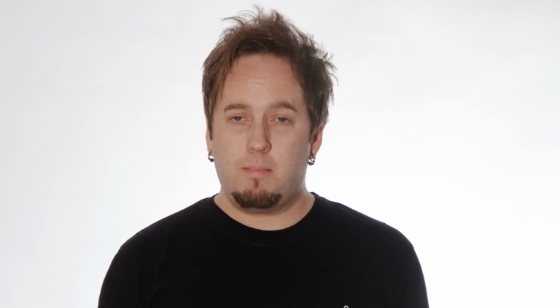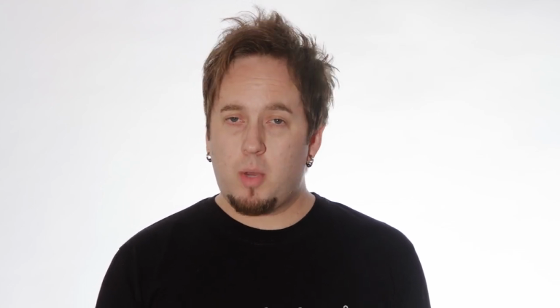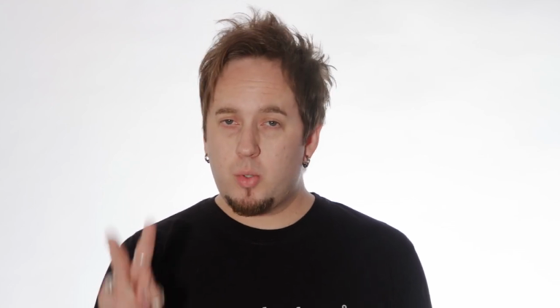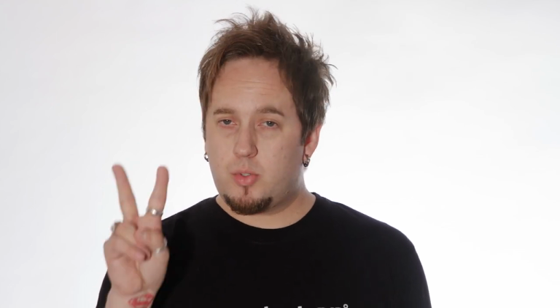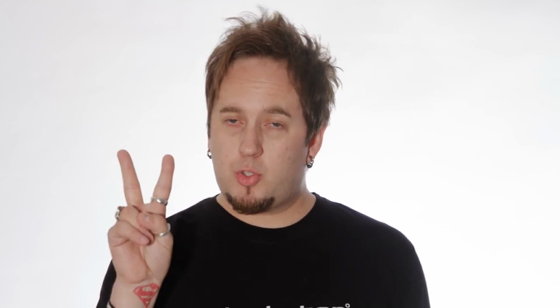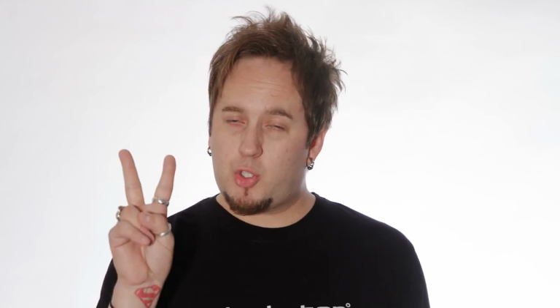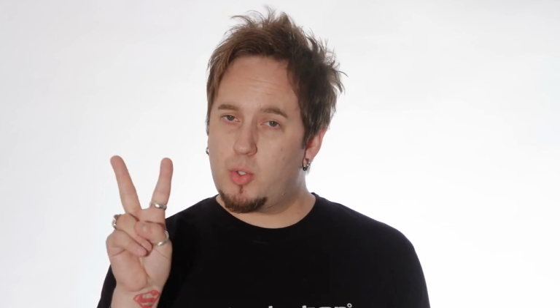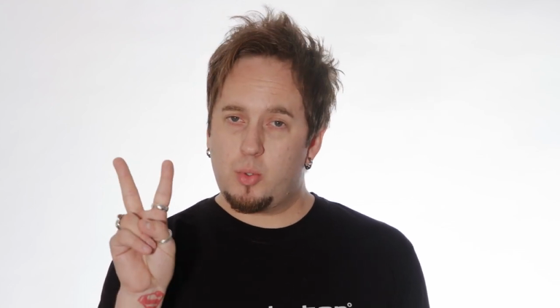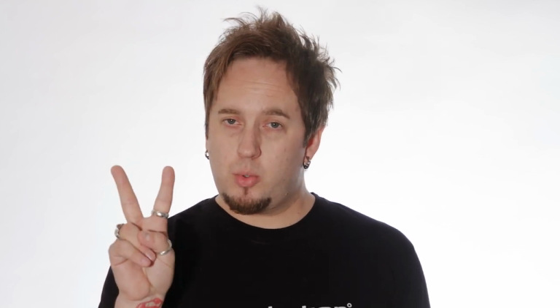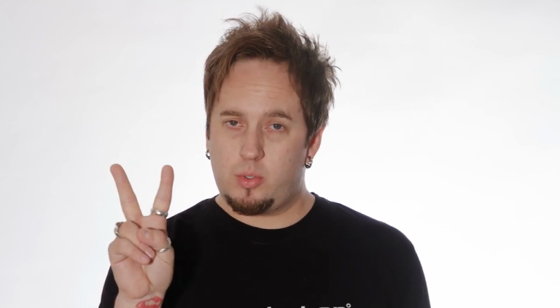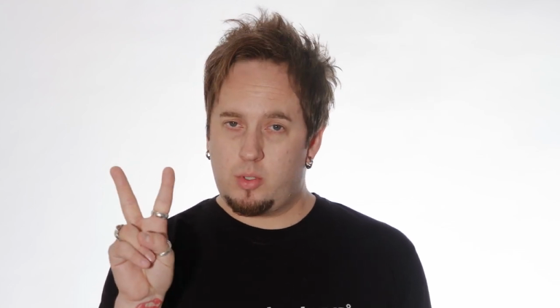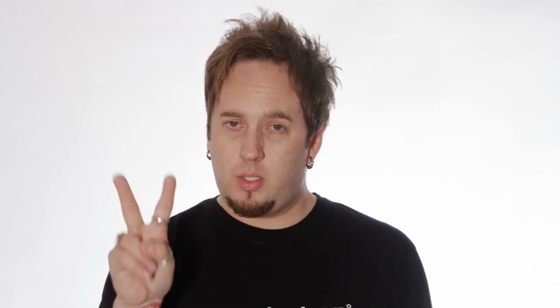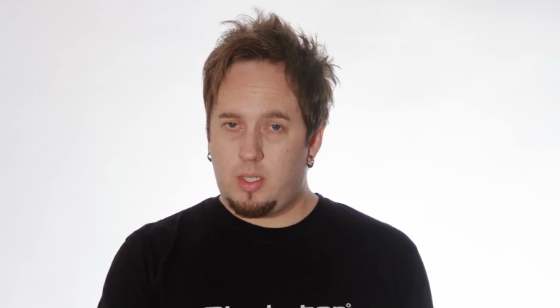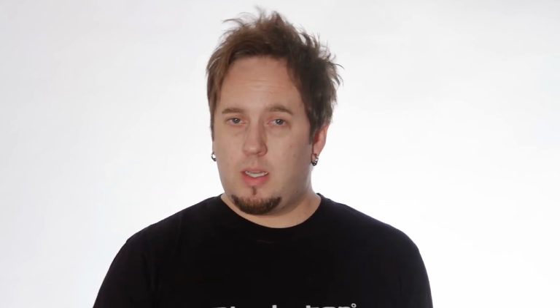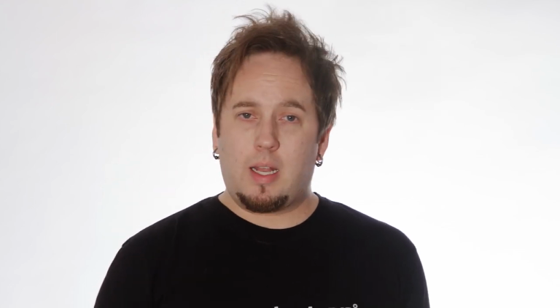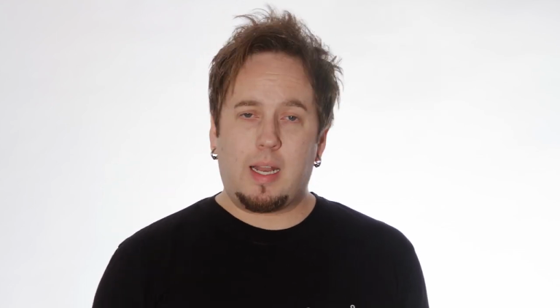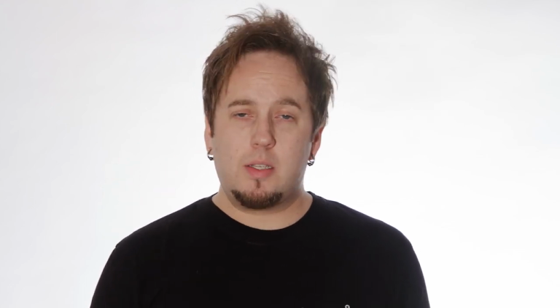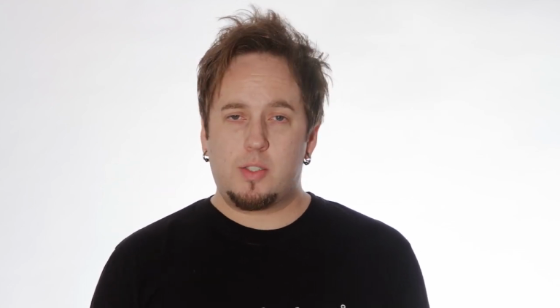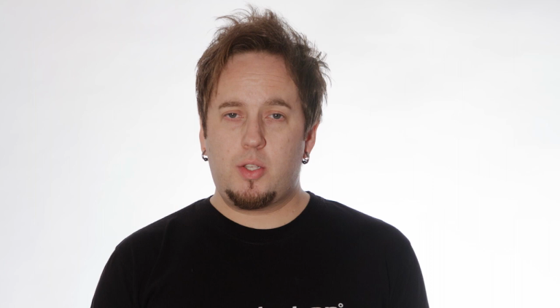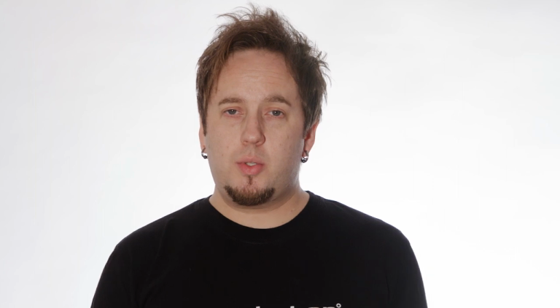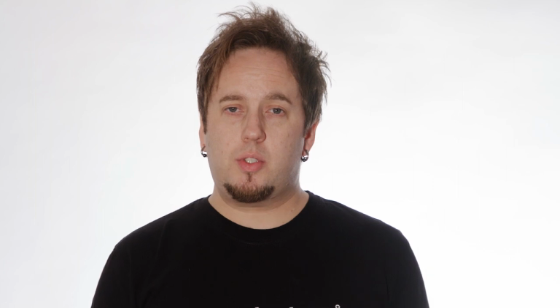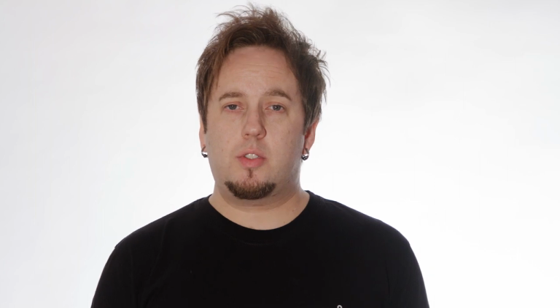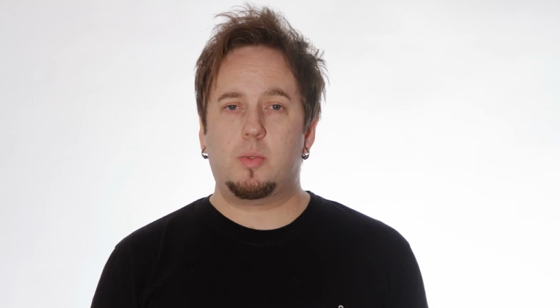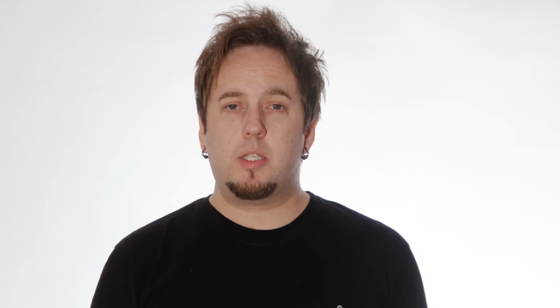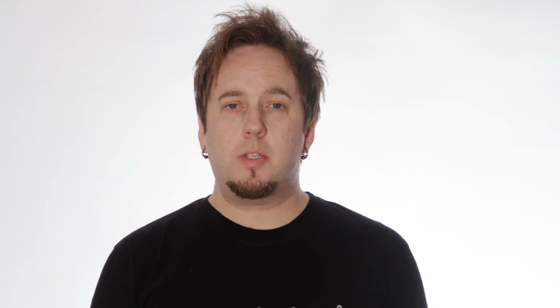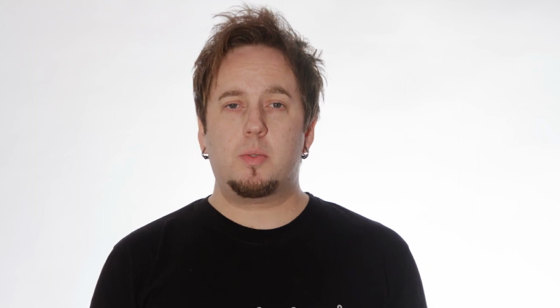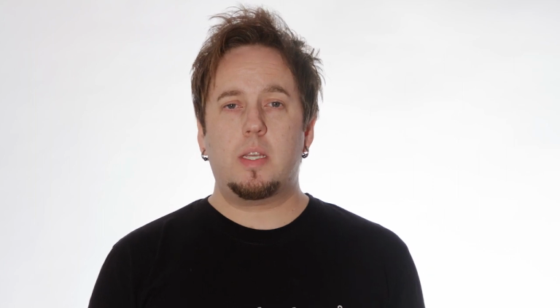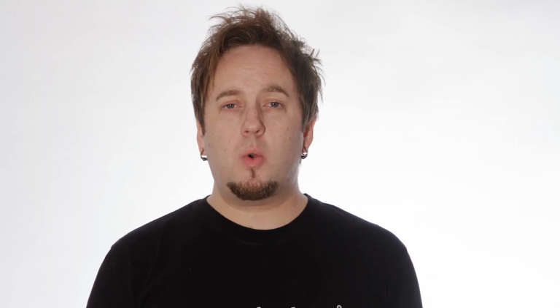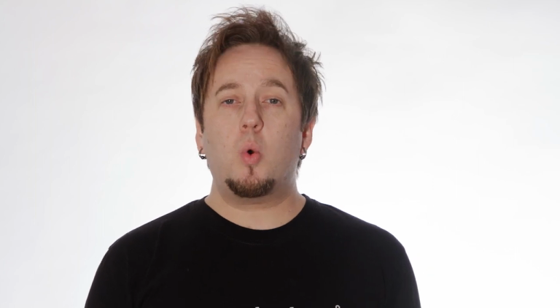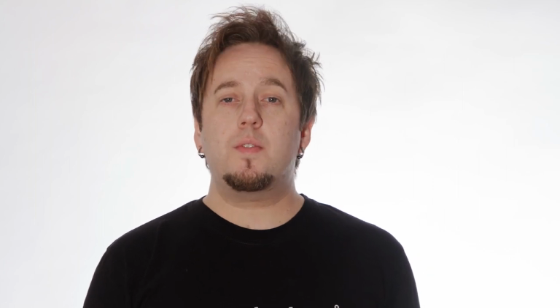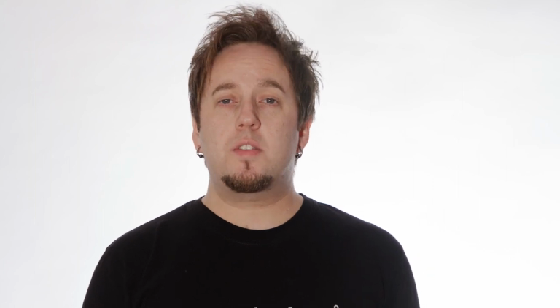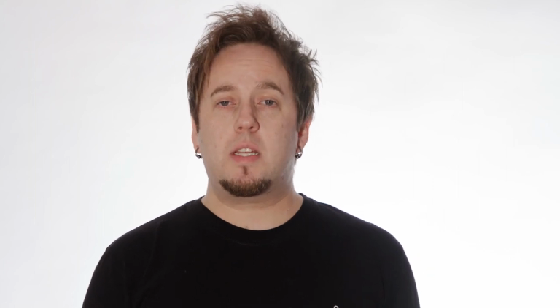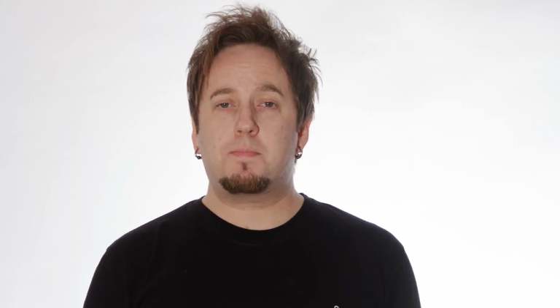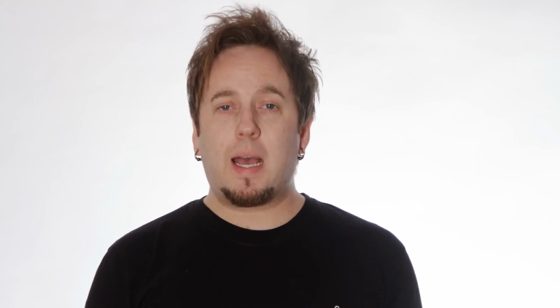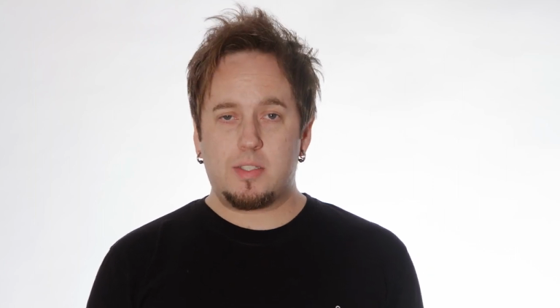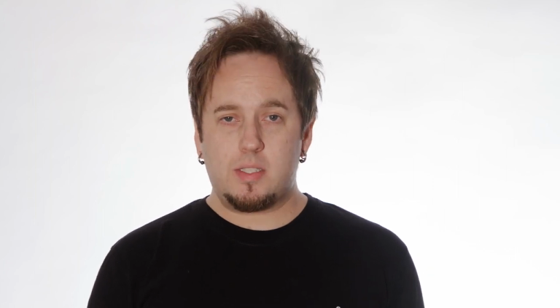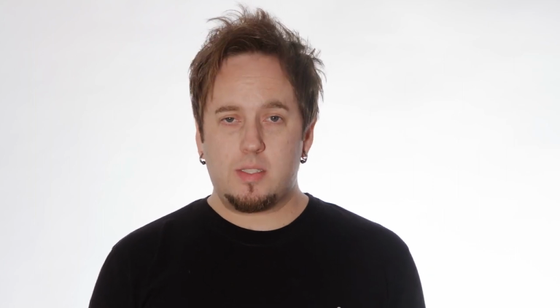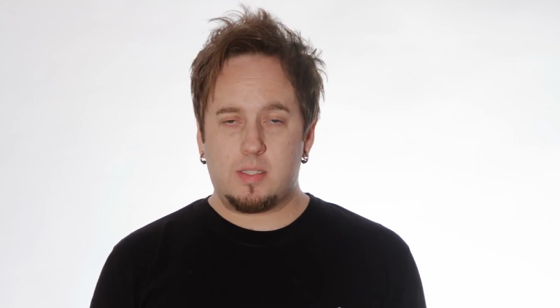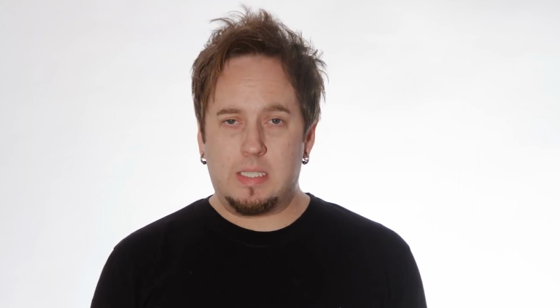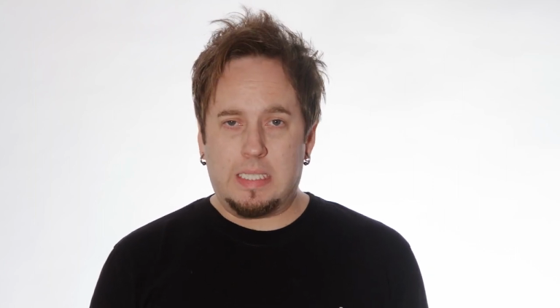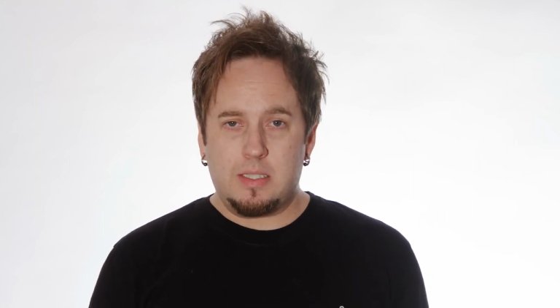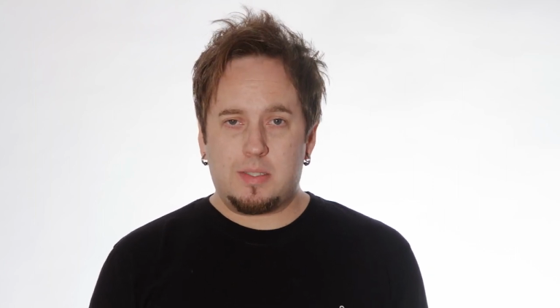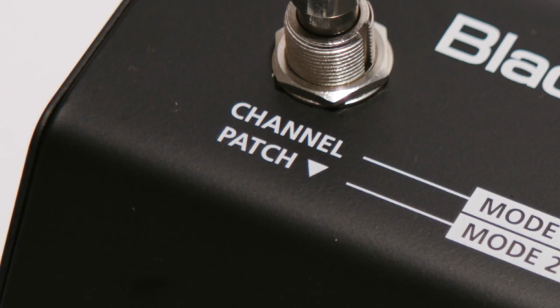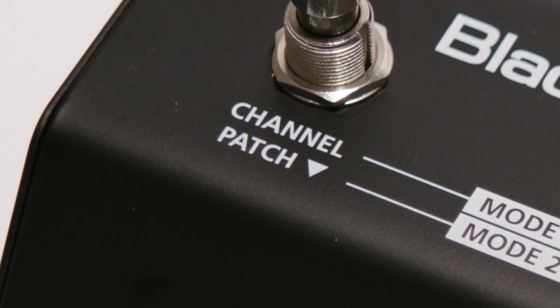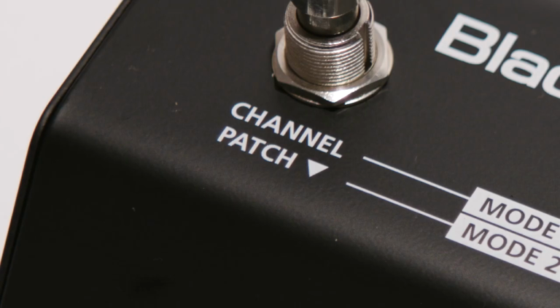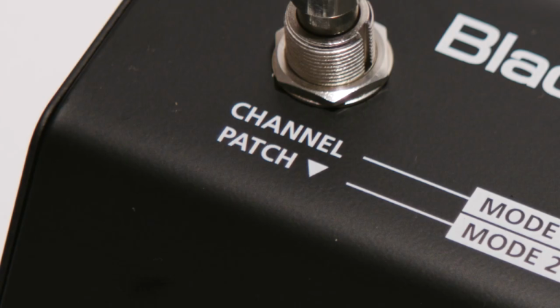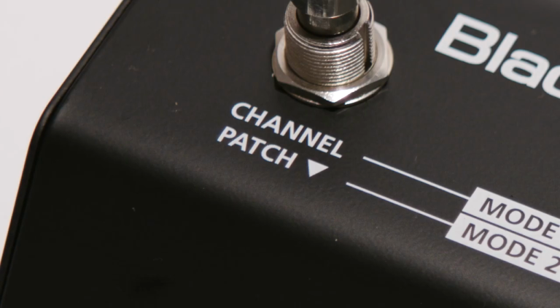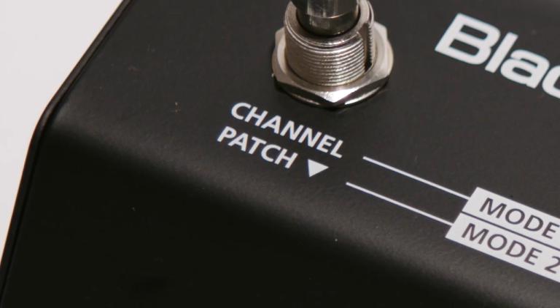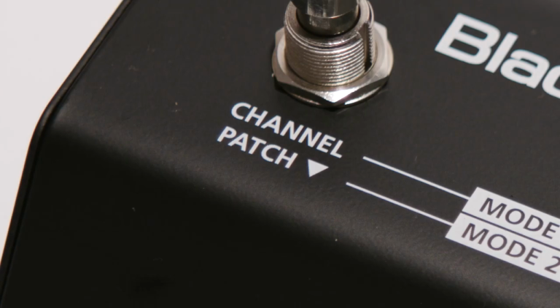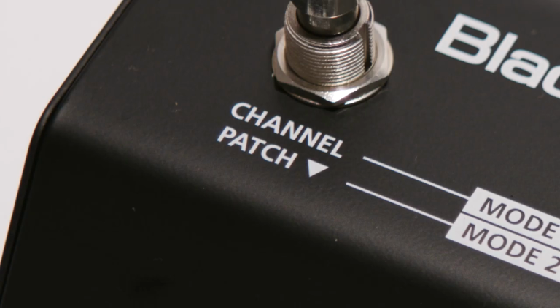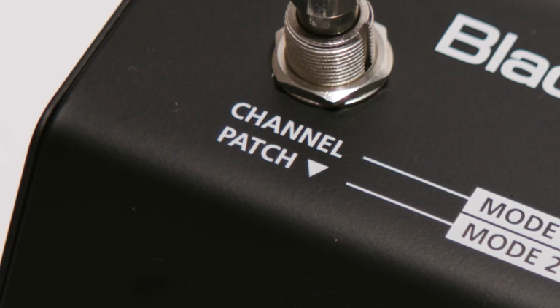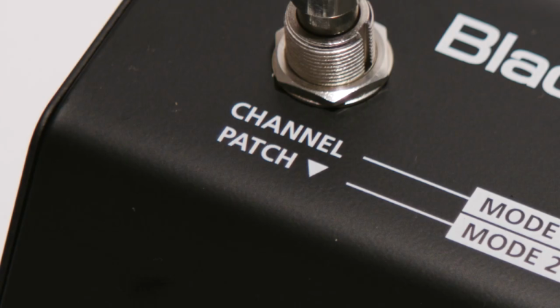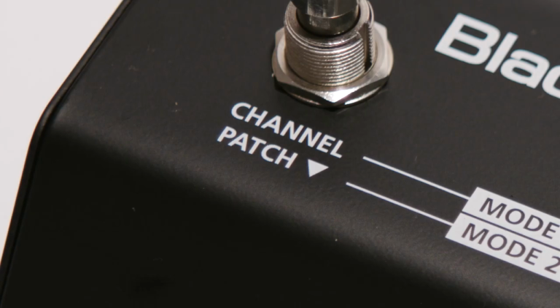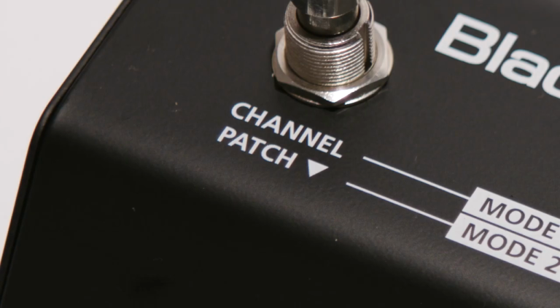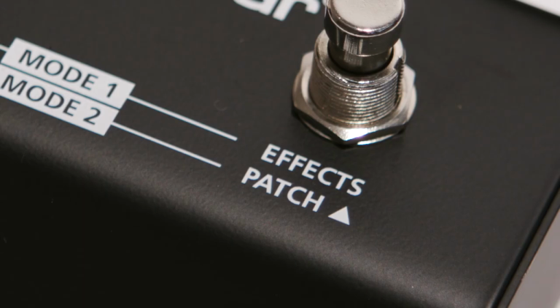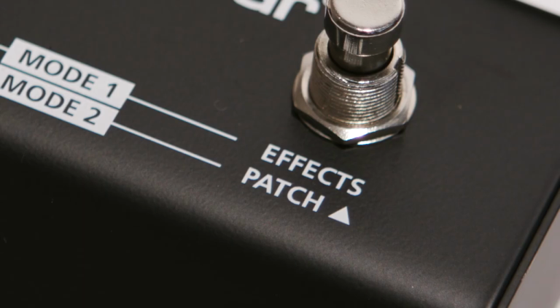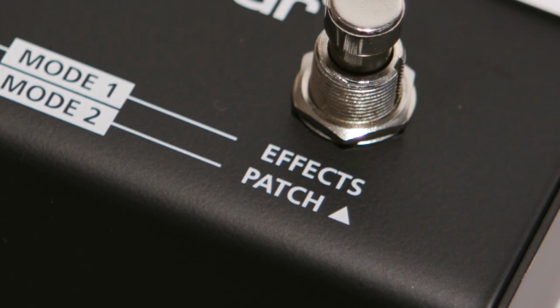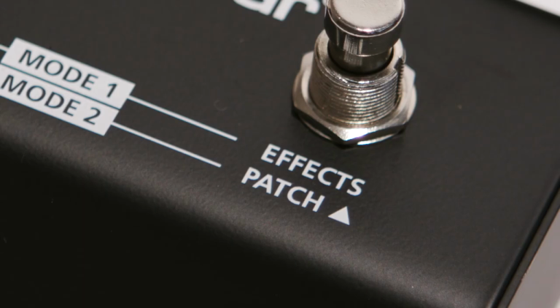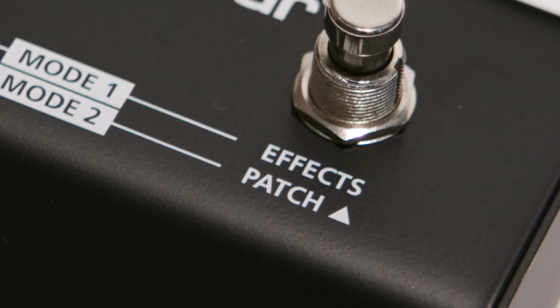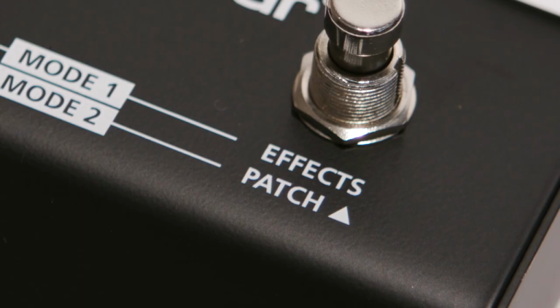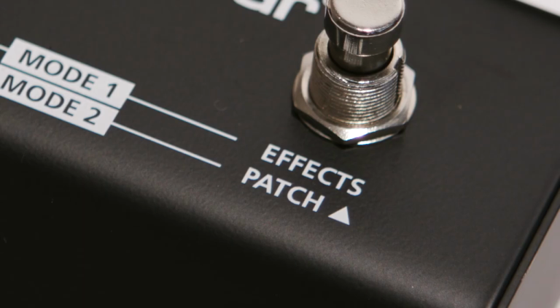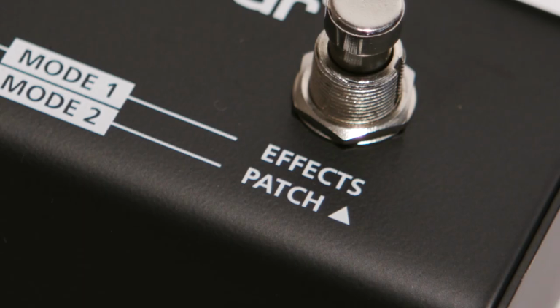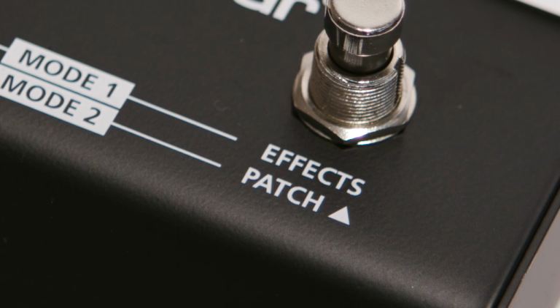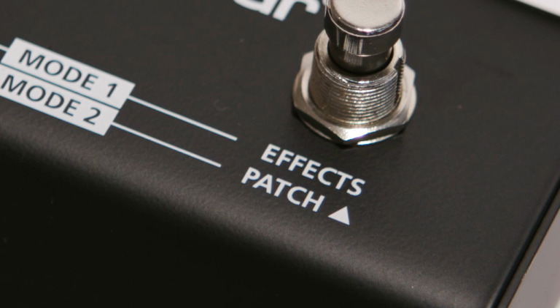Mode 2 allows the user to switch between all of the six patches, down on switch 1 and up on switch 2.